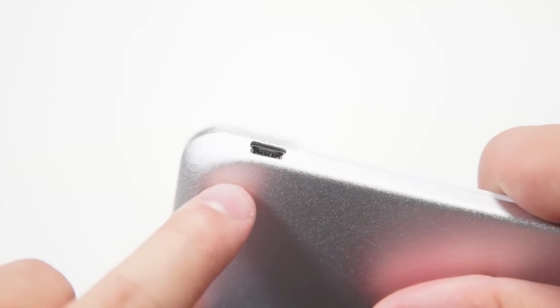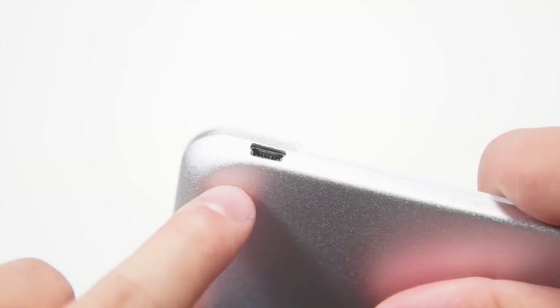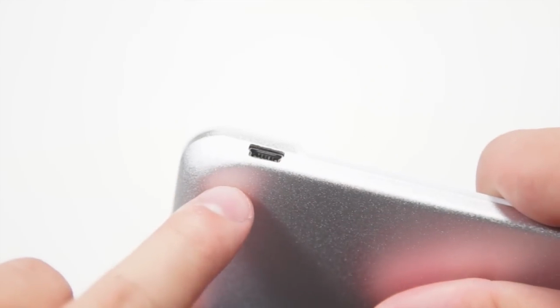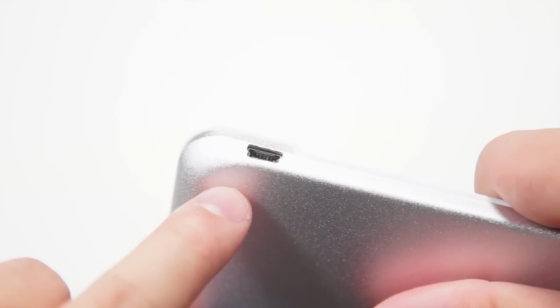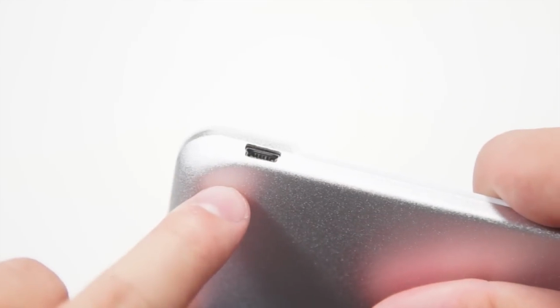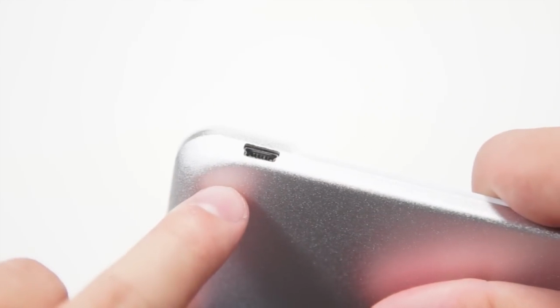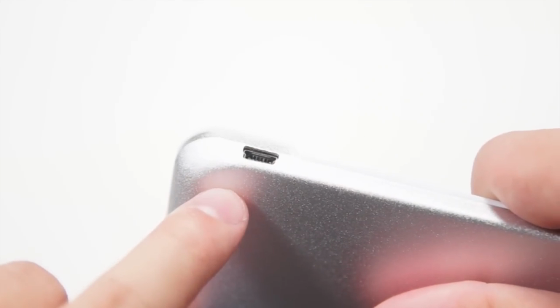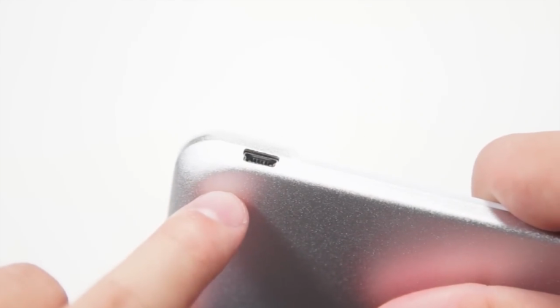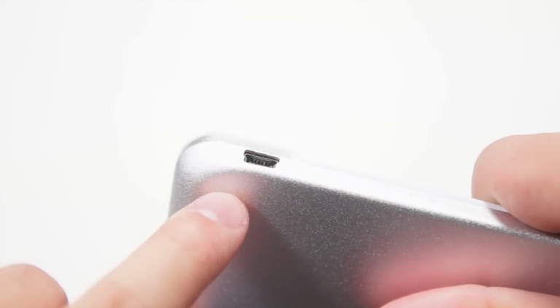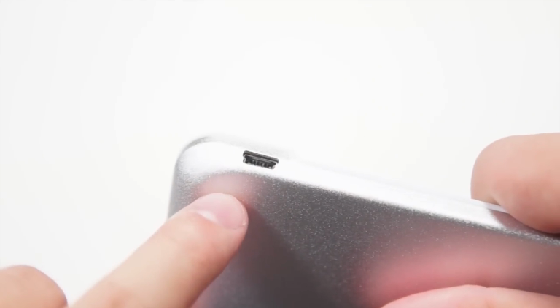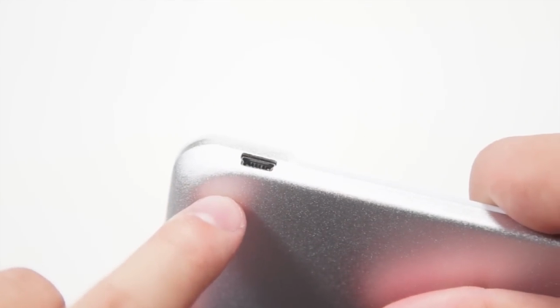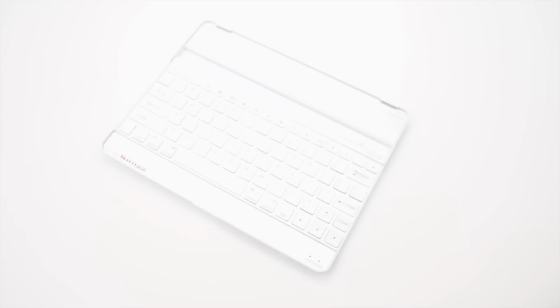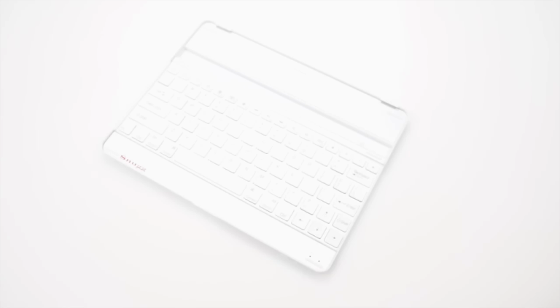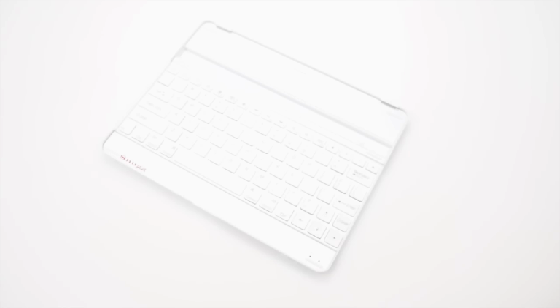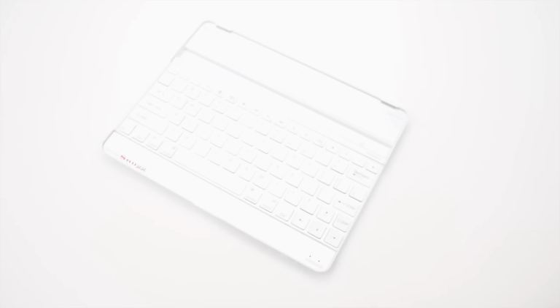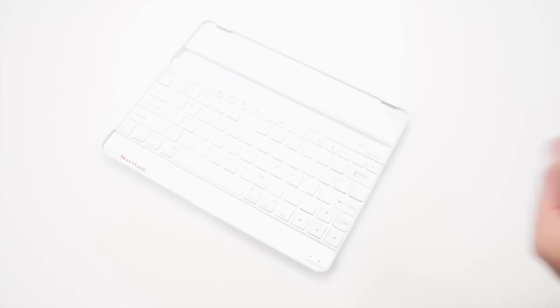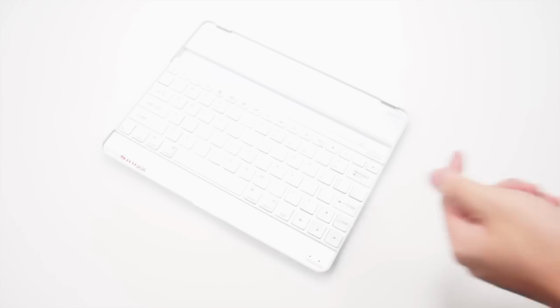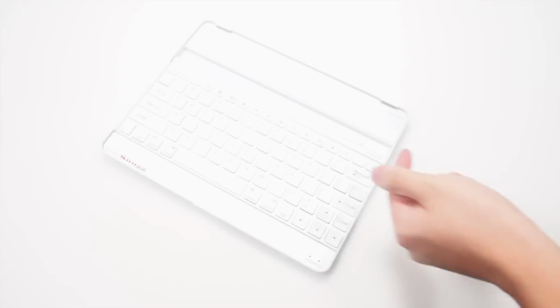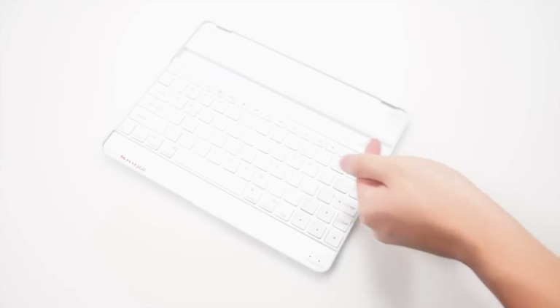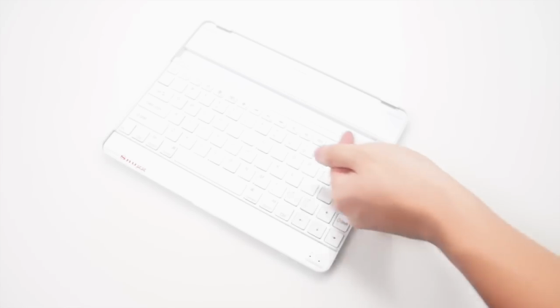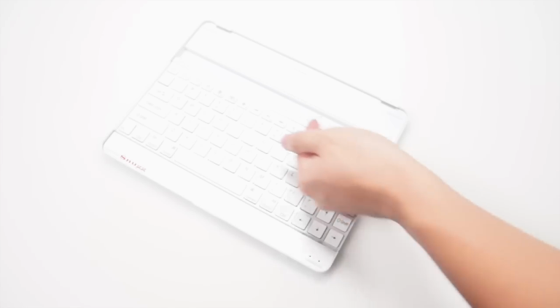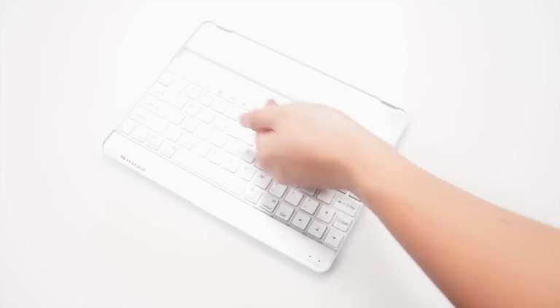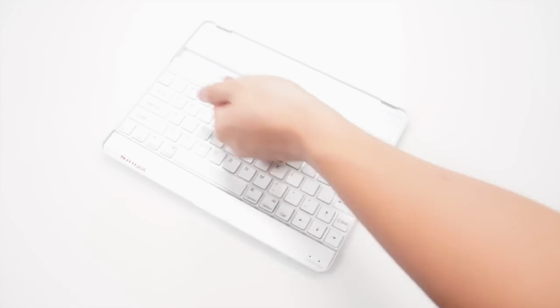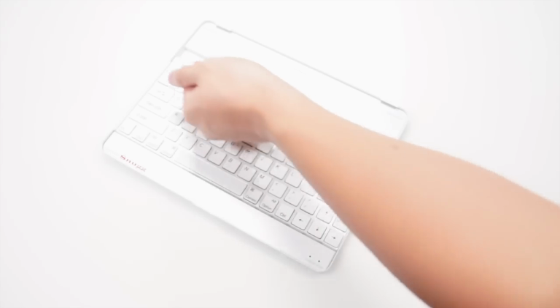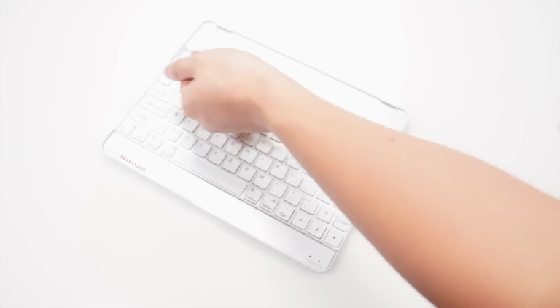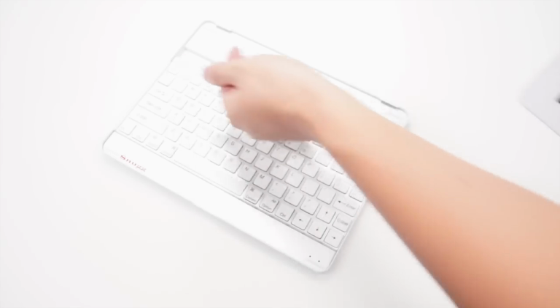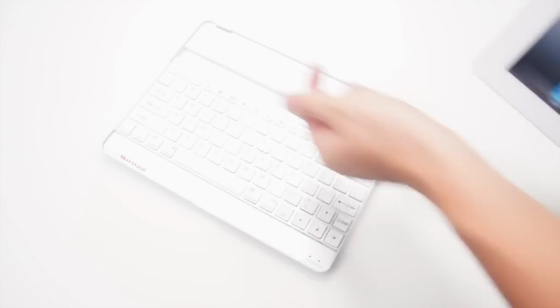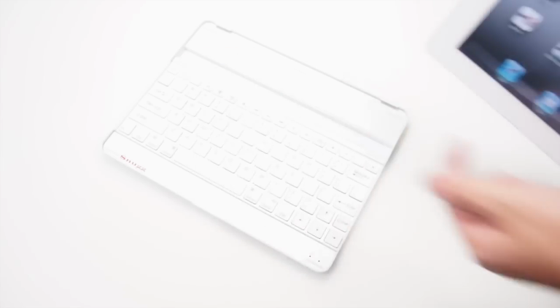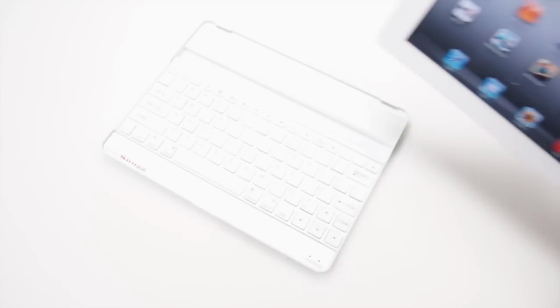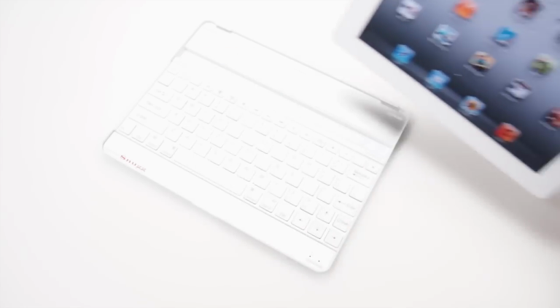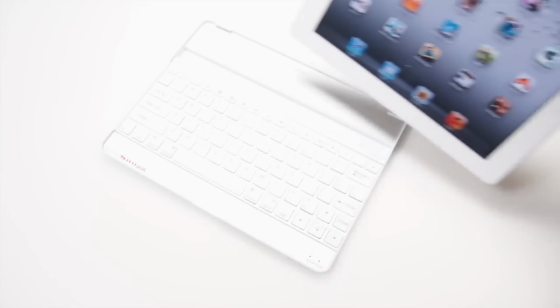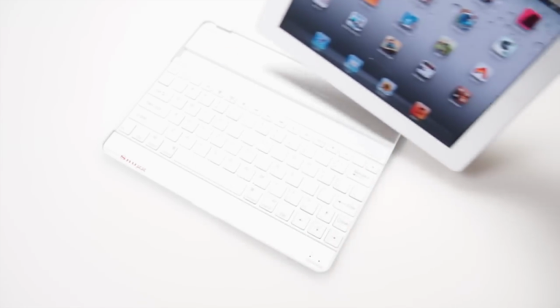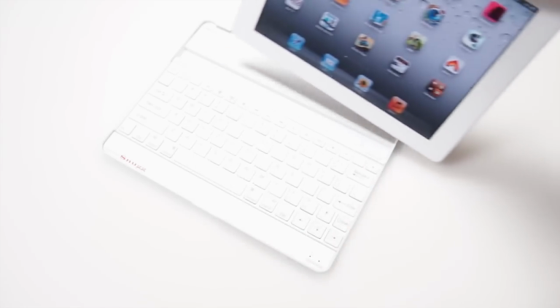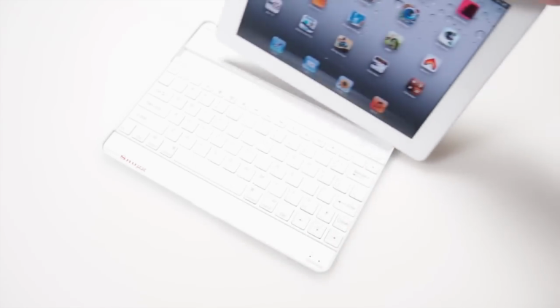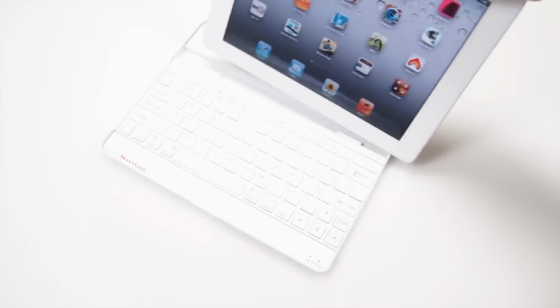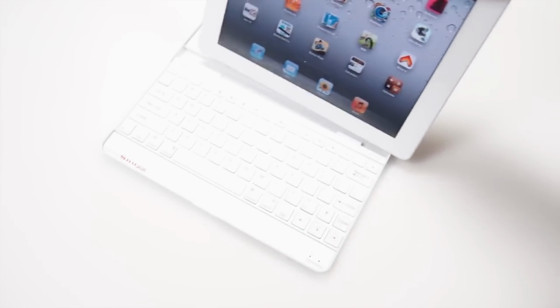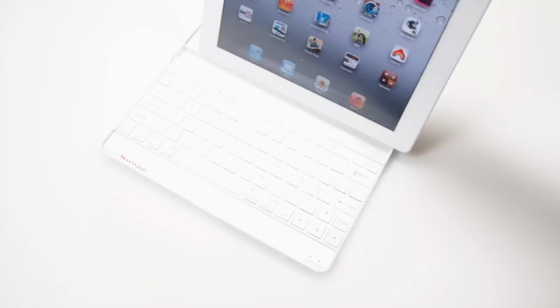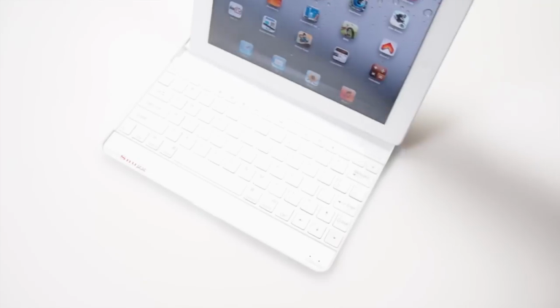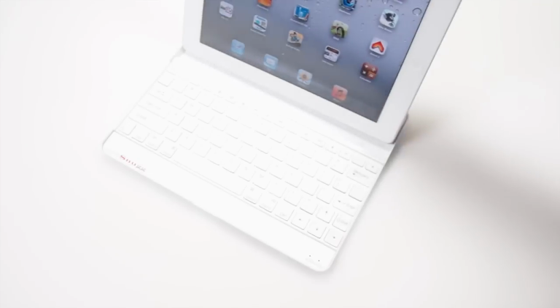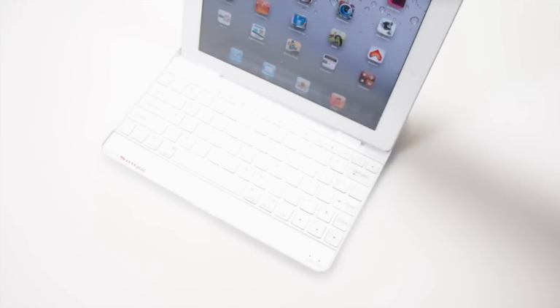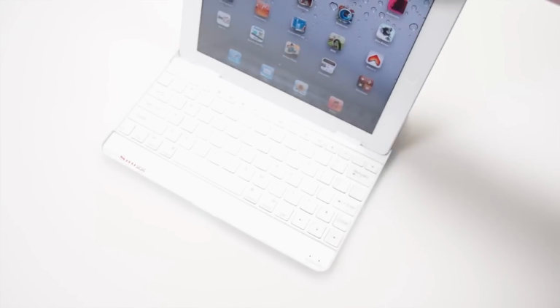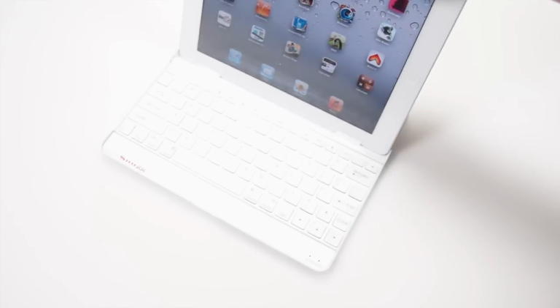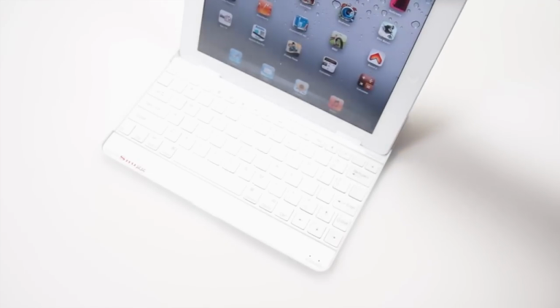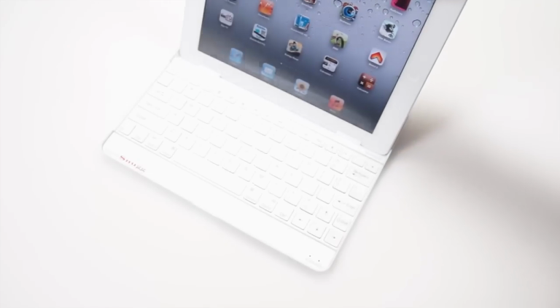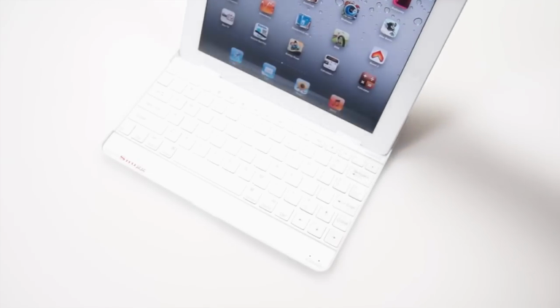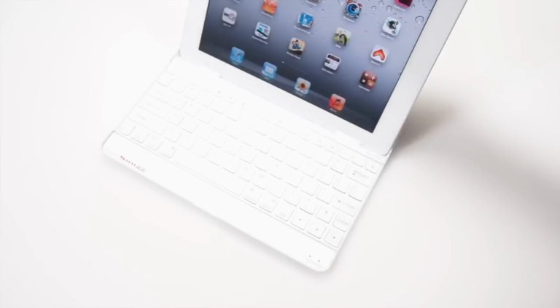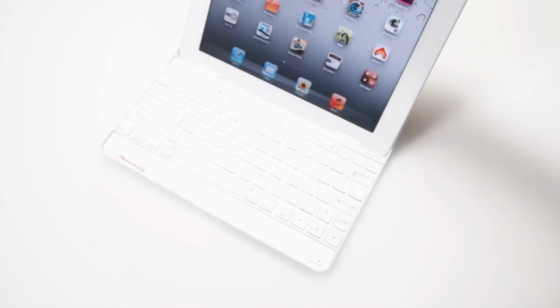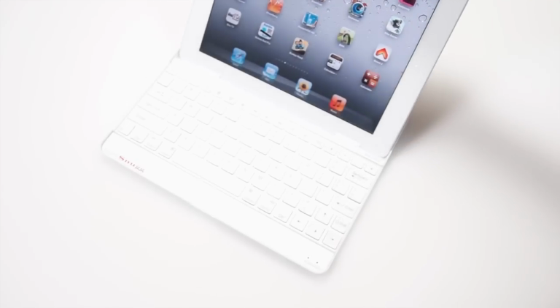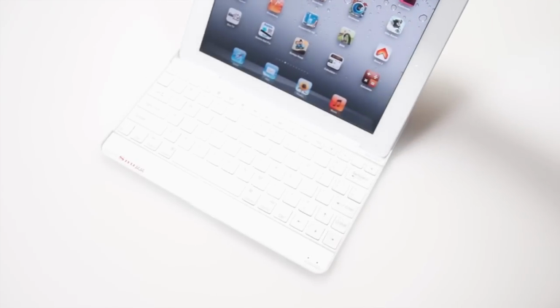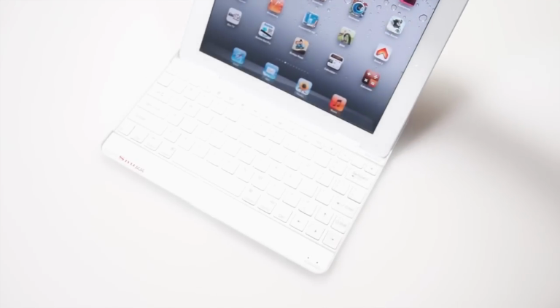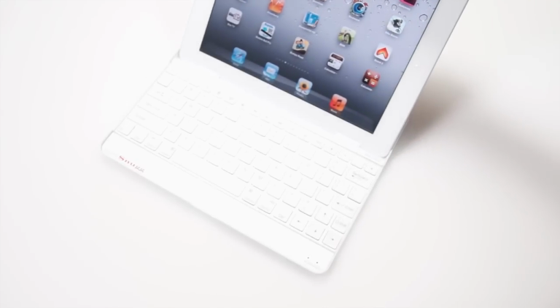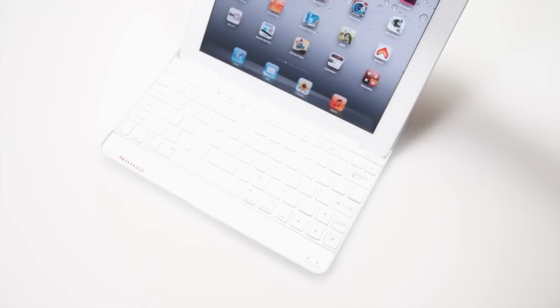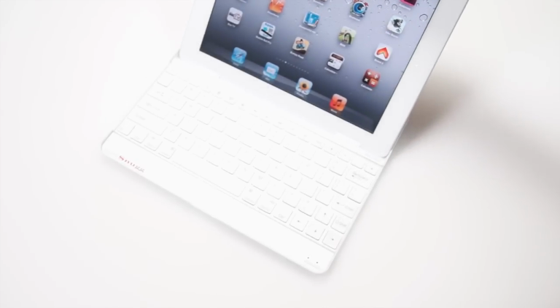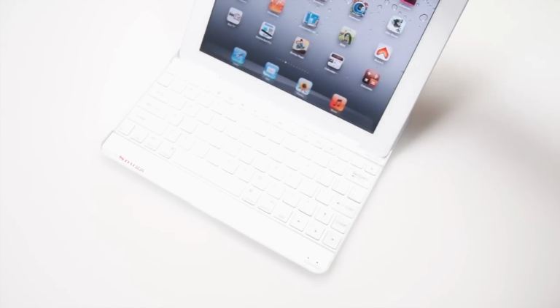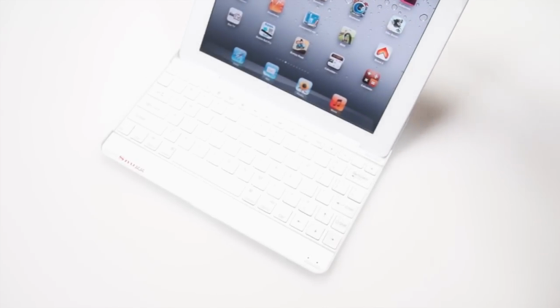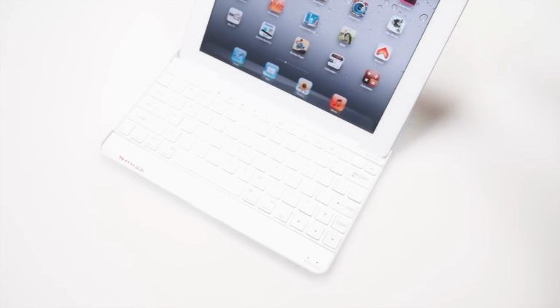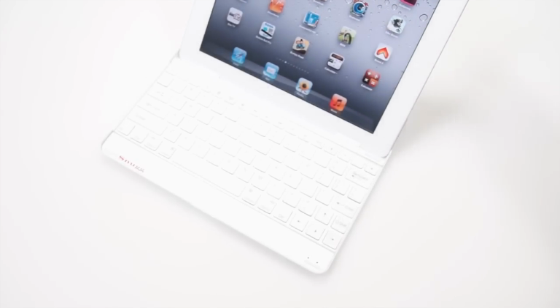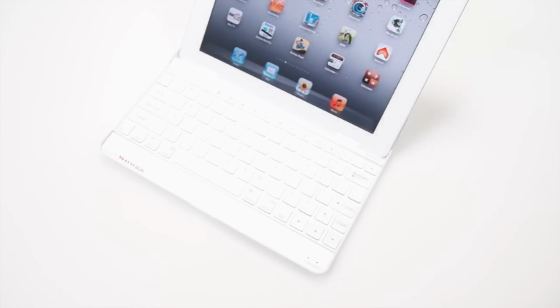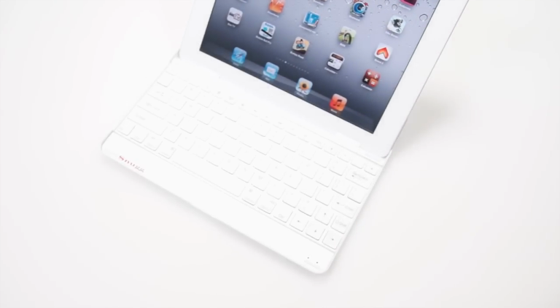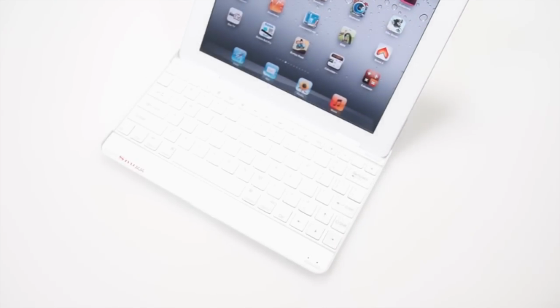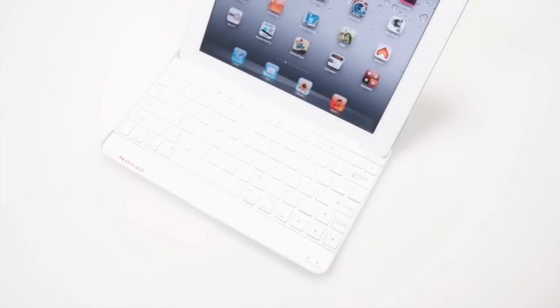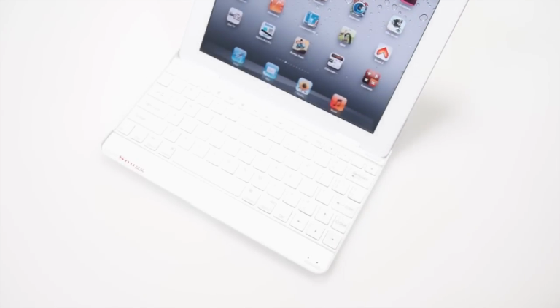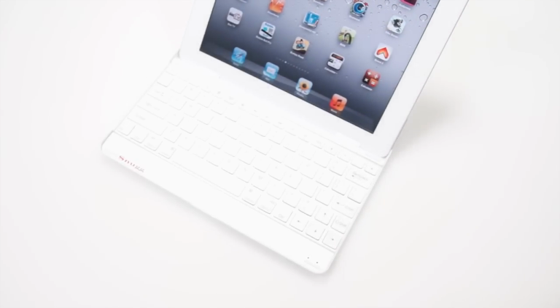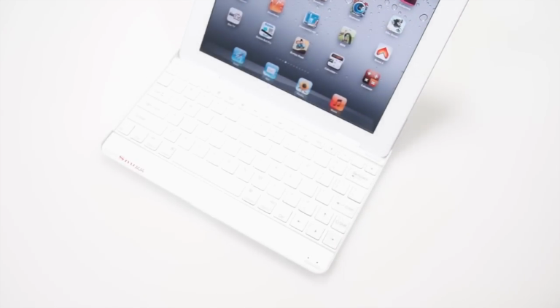This keyboard uses Bluetooth to connect to your iPad, and you do have a hinge to slide your iPad on to get an easy typing angle.